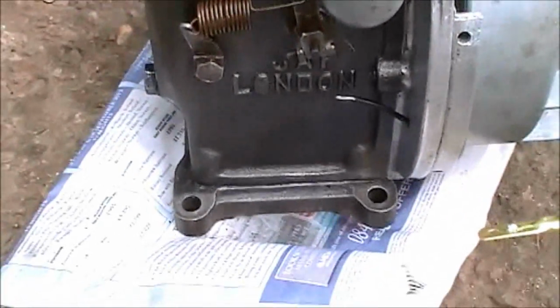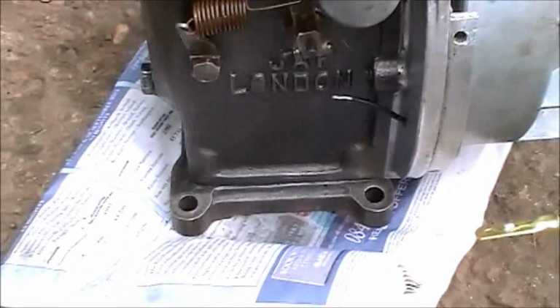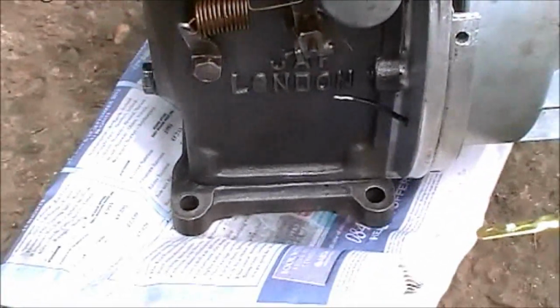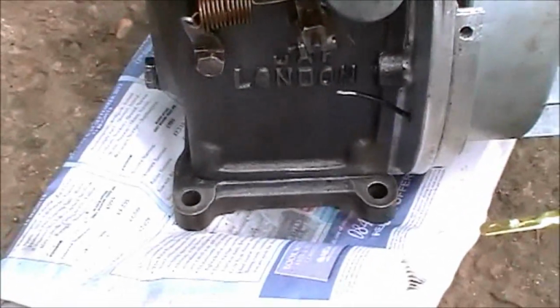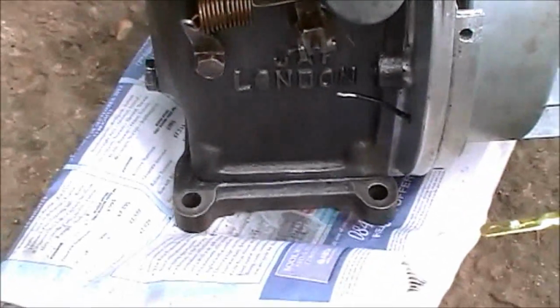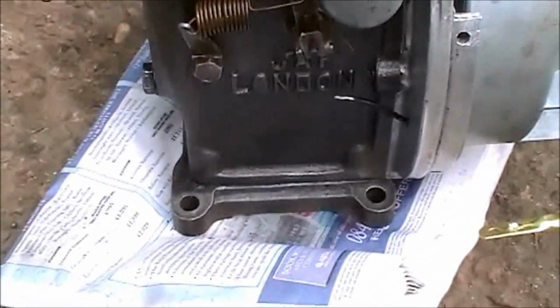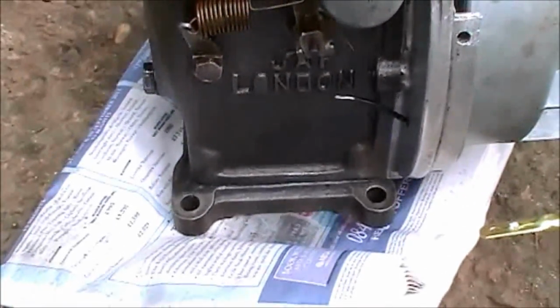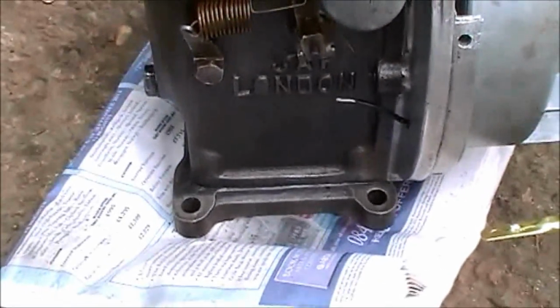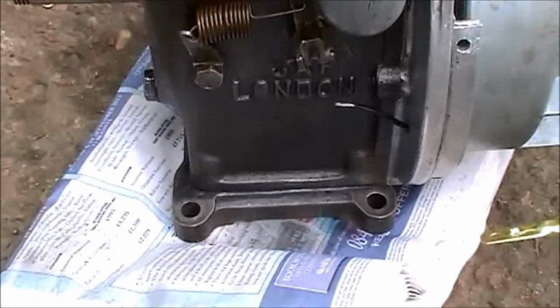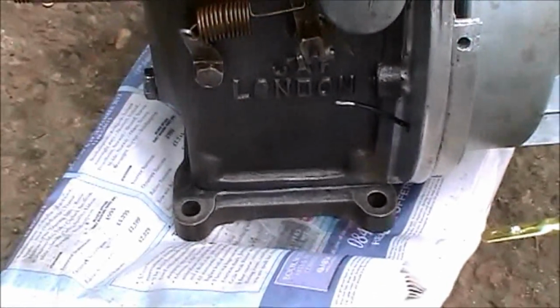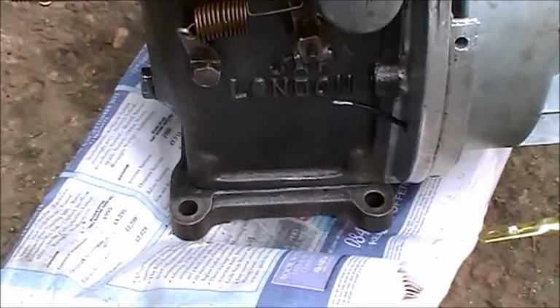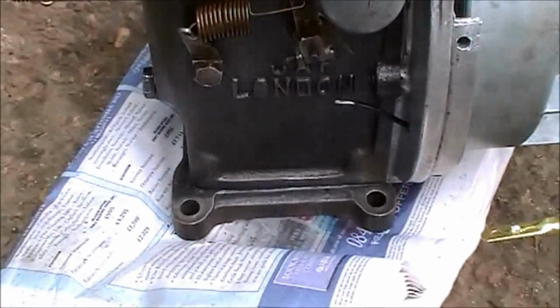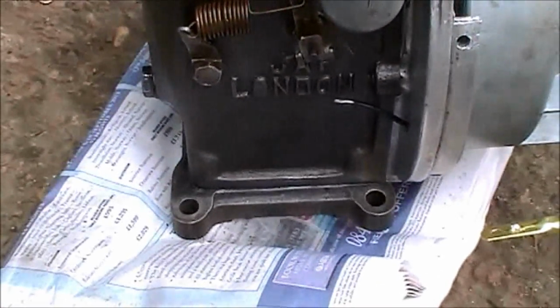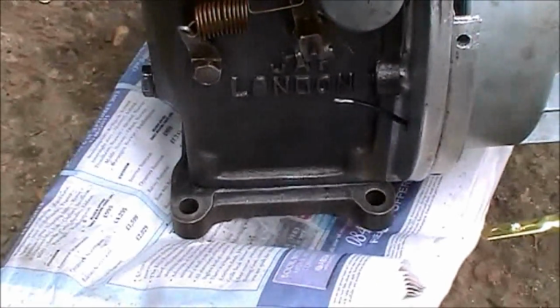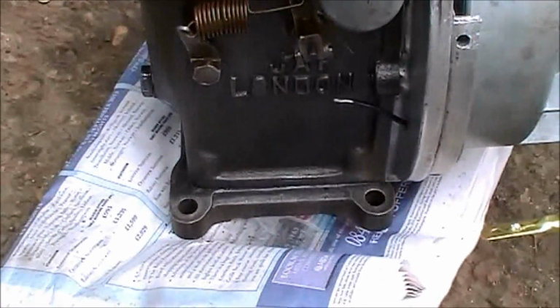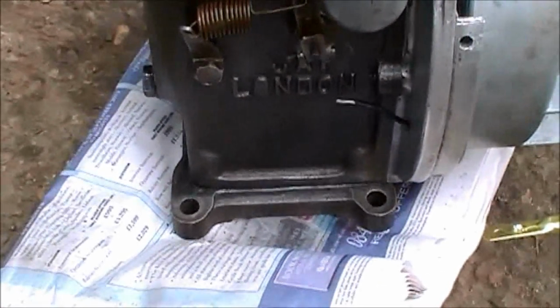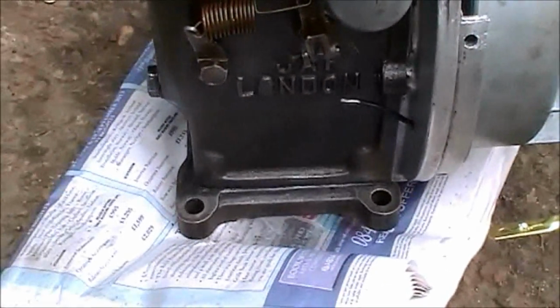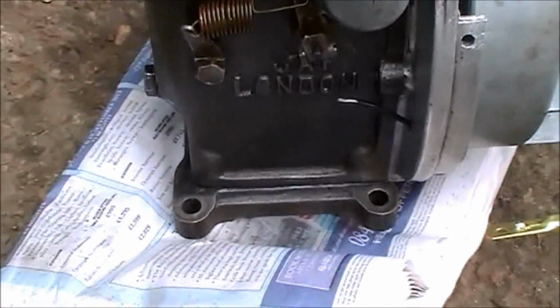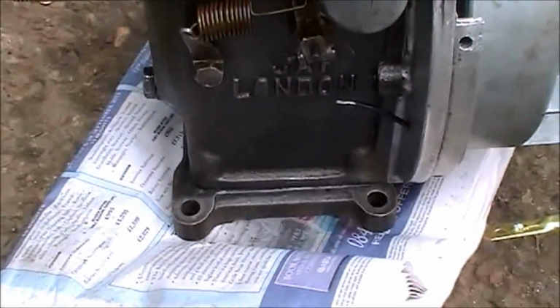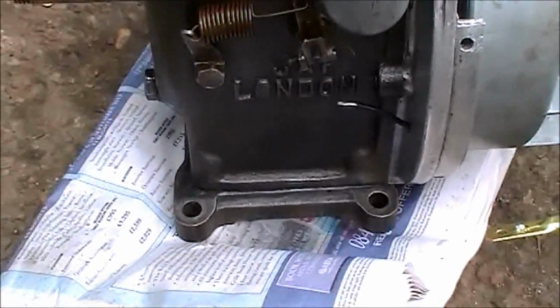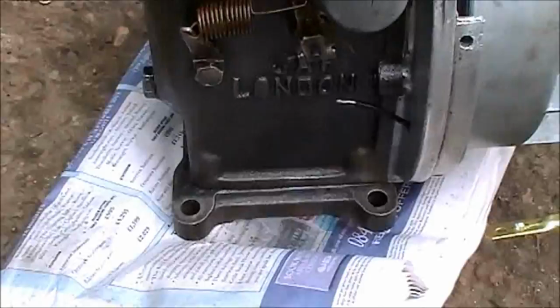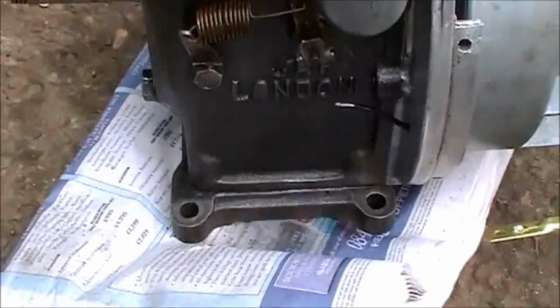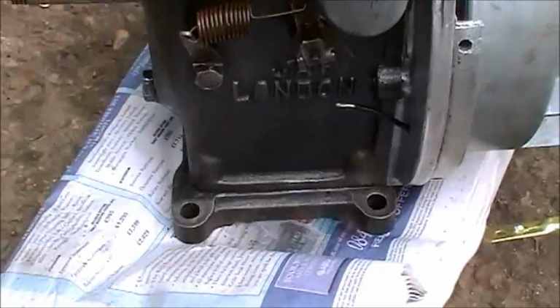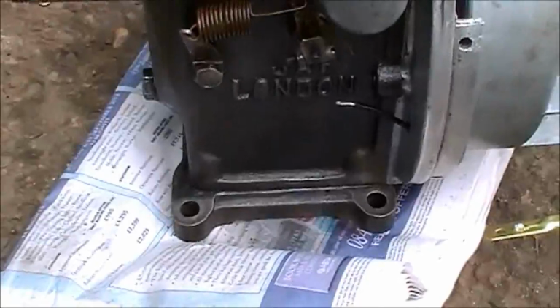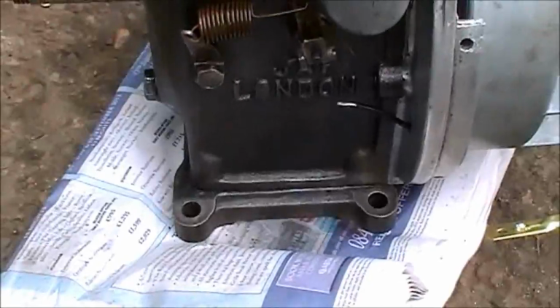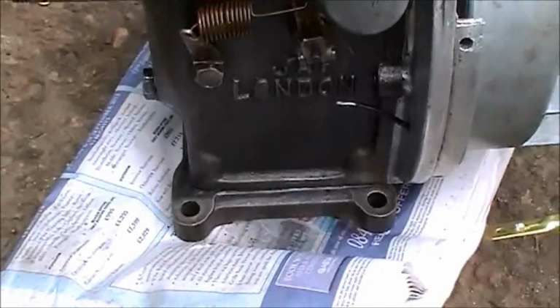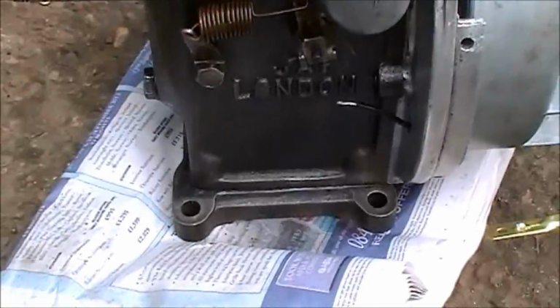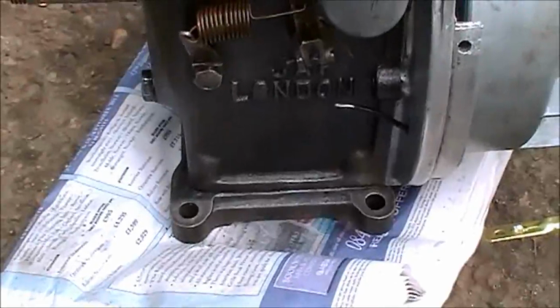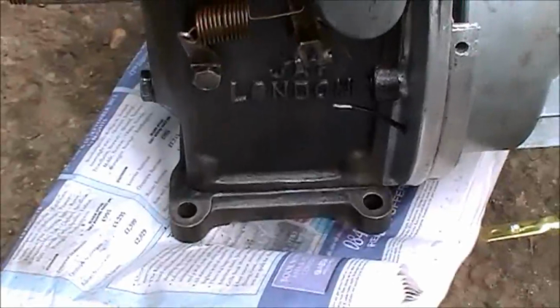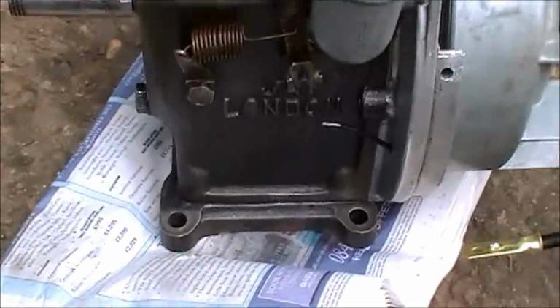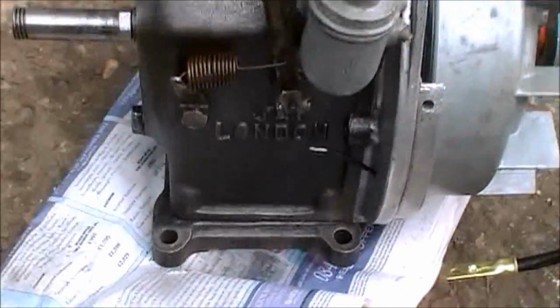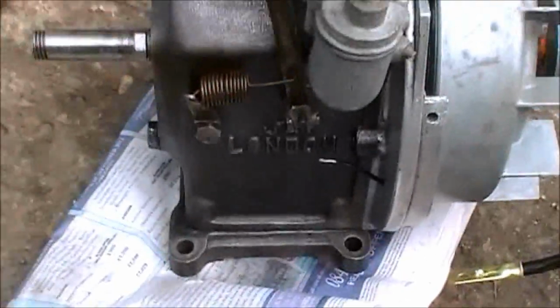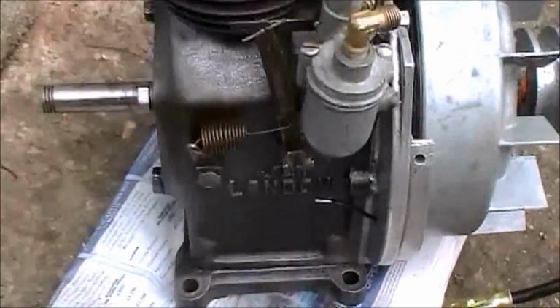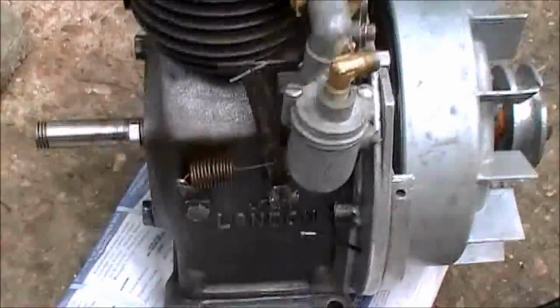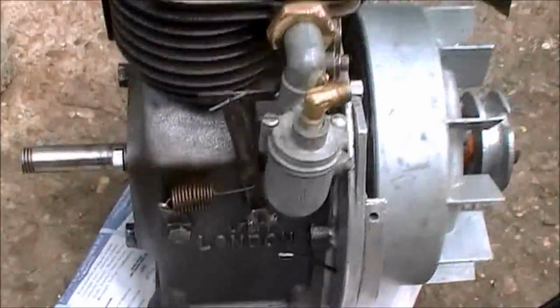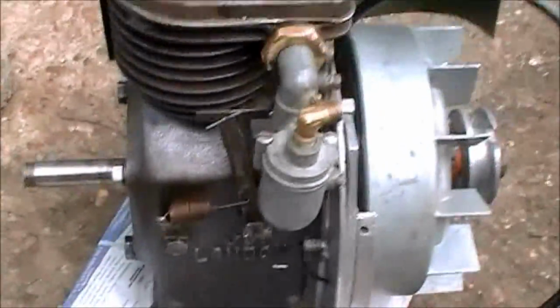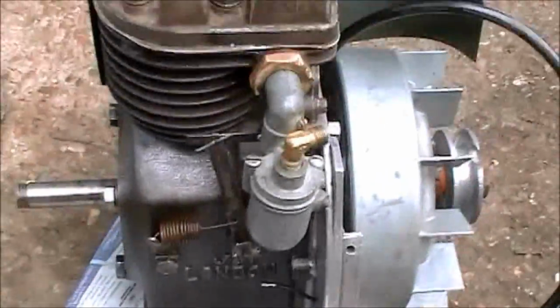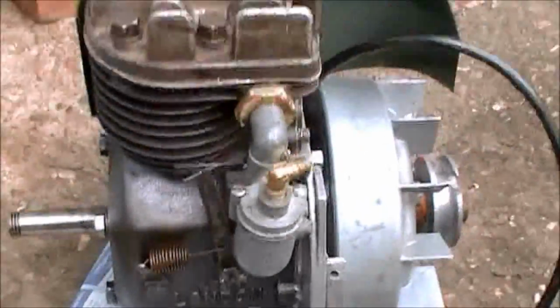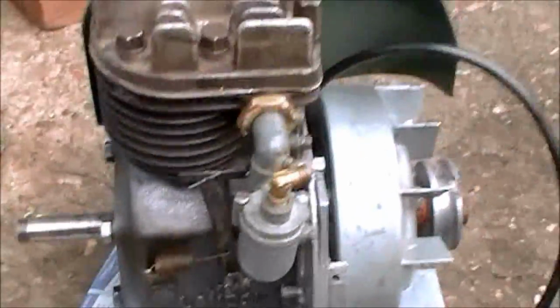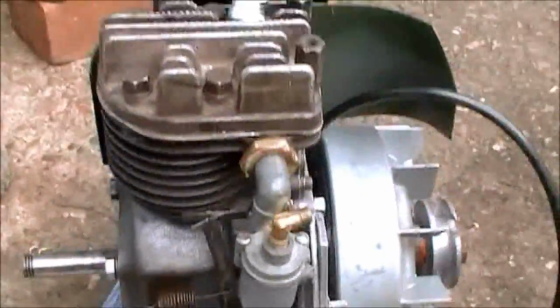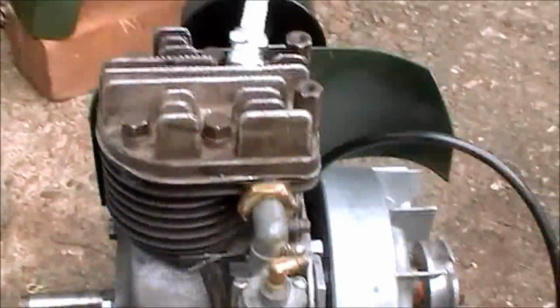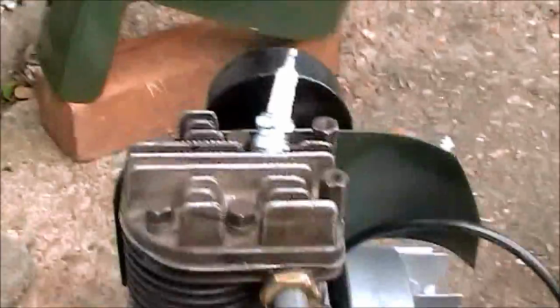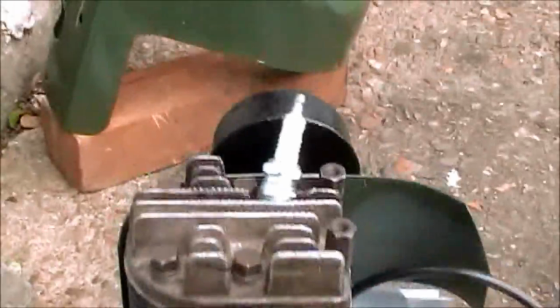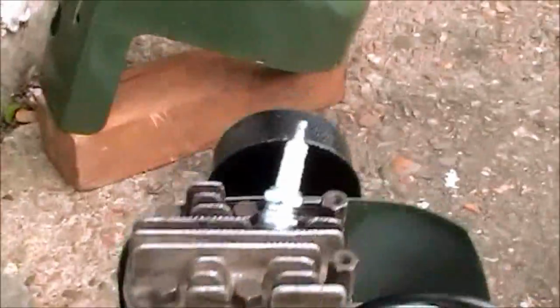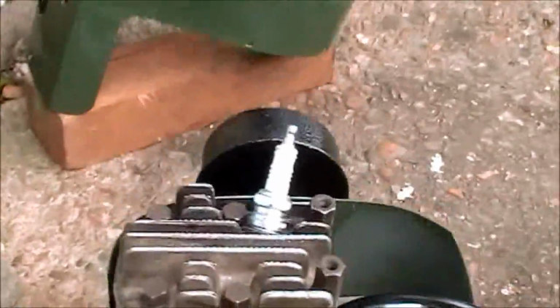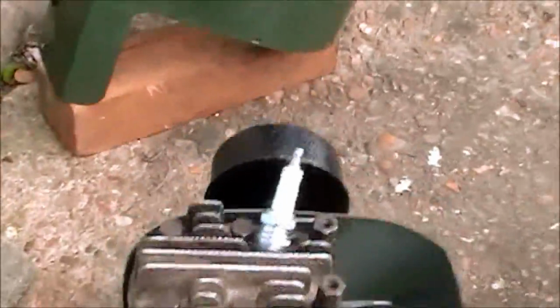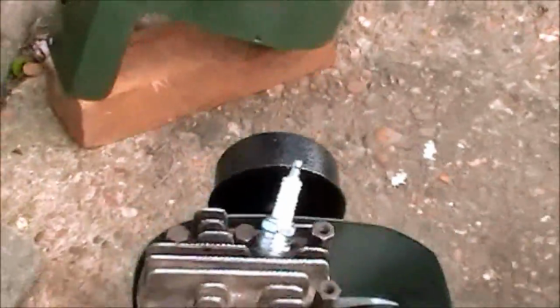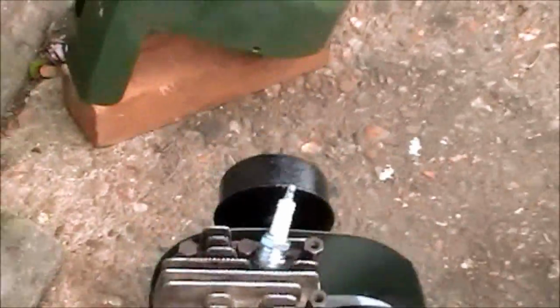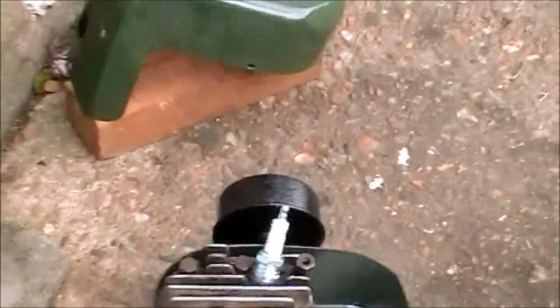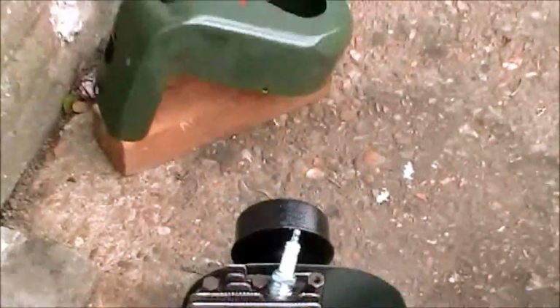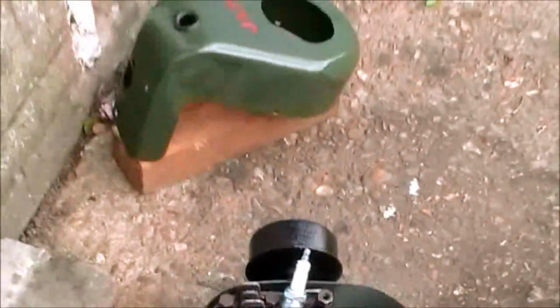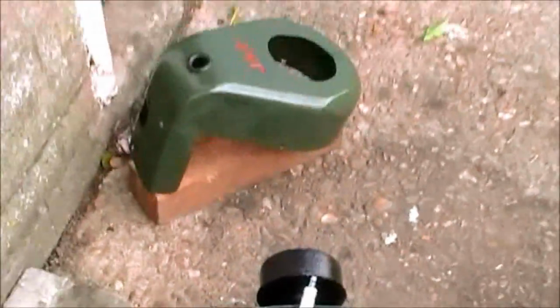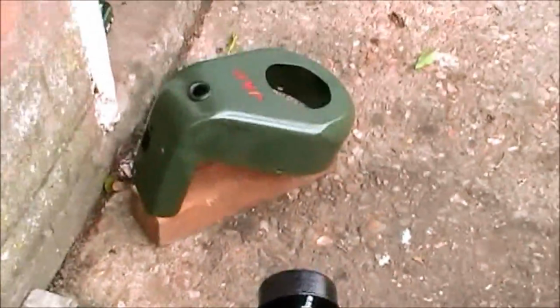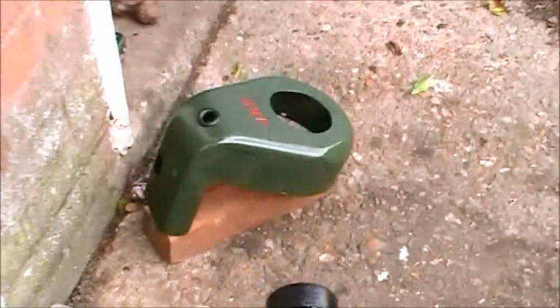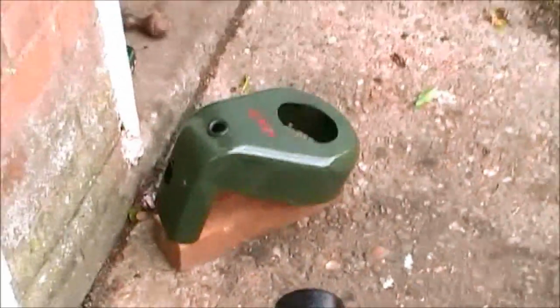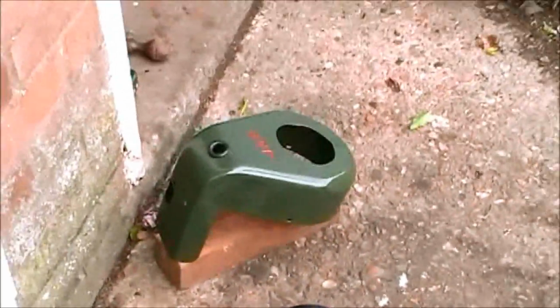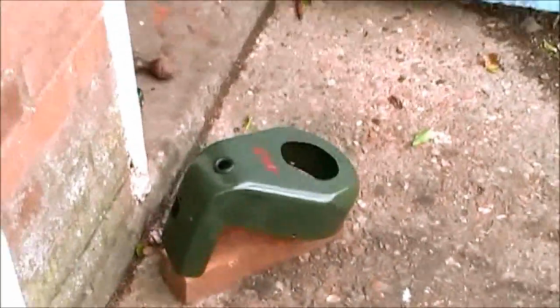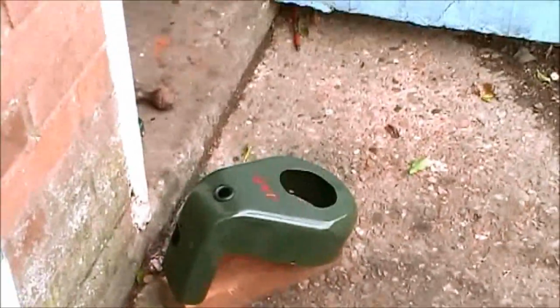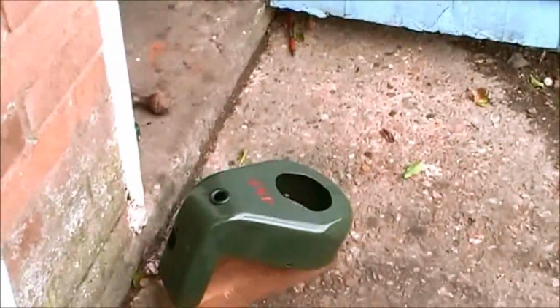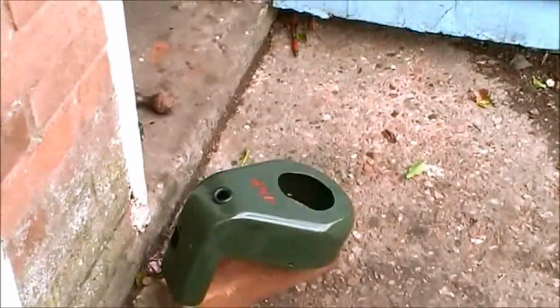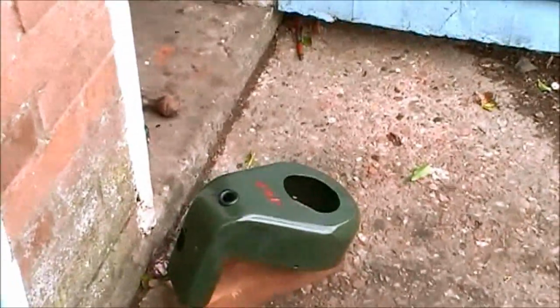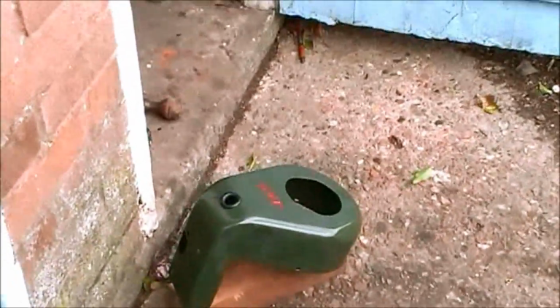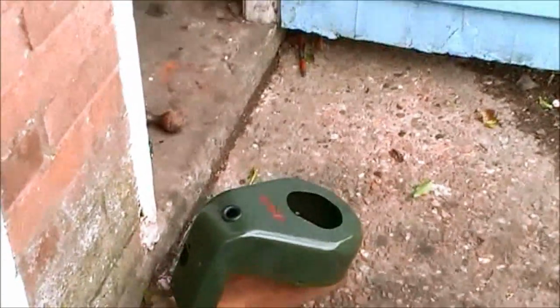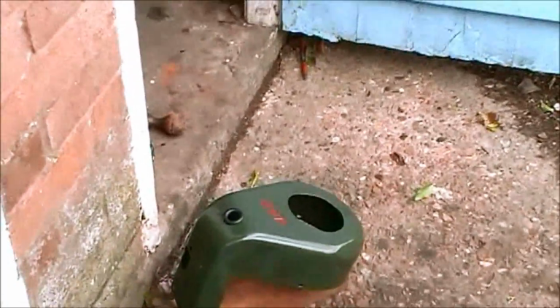There's the sump on as well with the split pins on the big end. So I think that's about it for now, I'll do a little bit more.